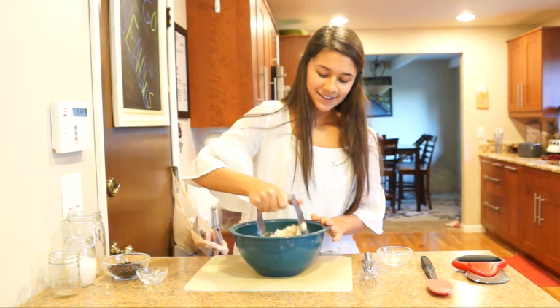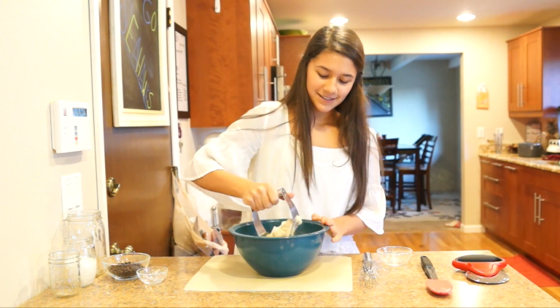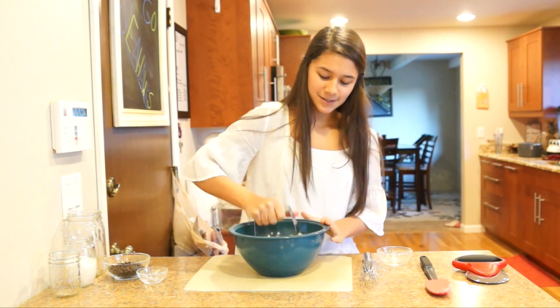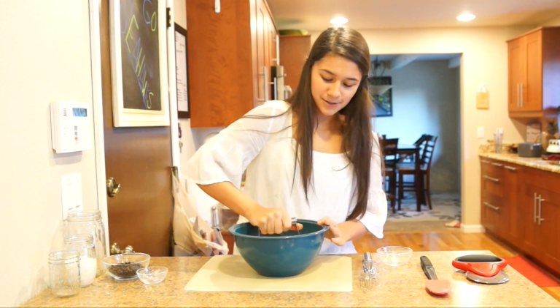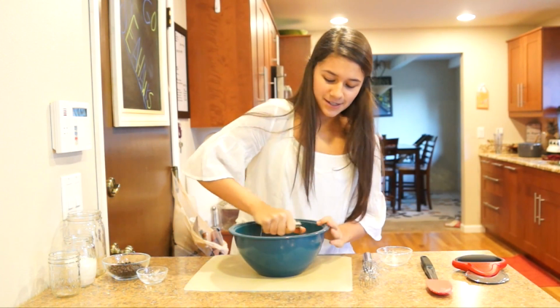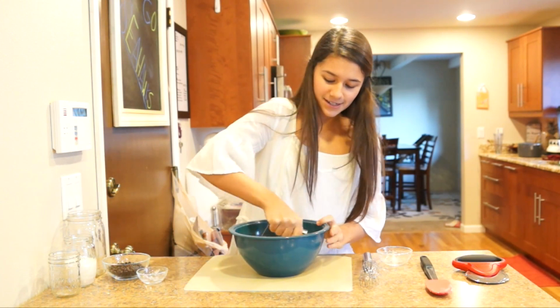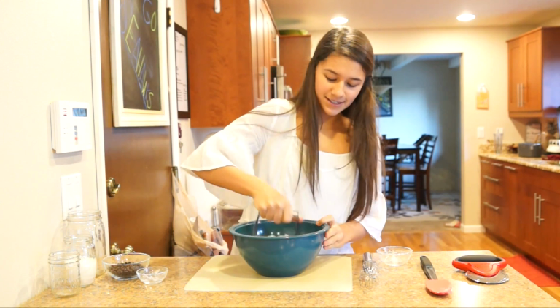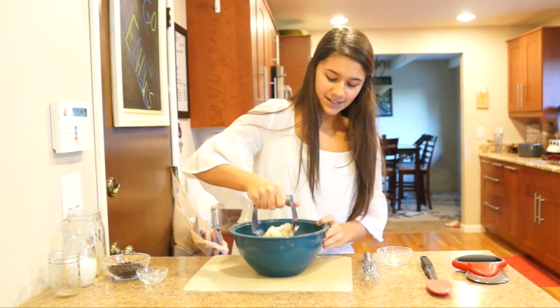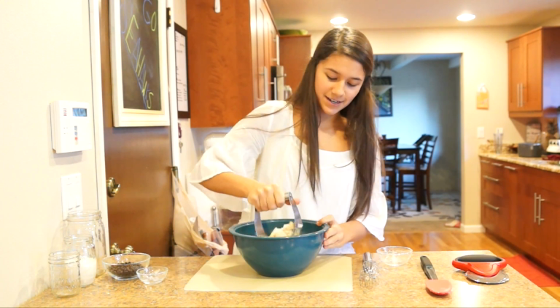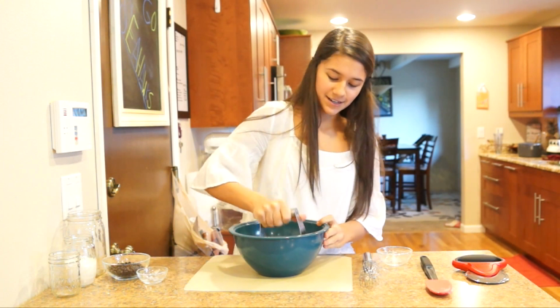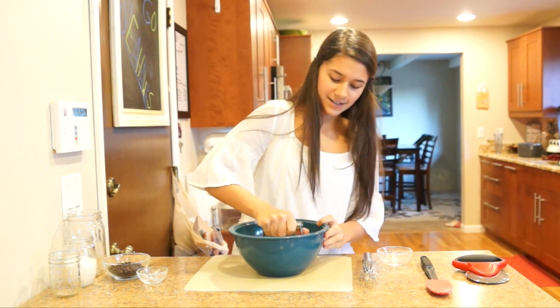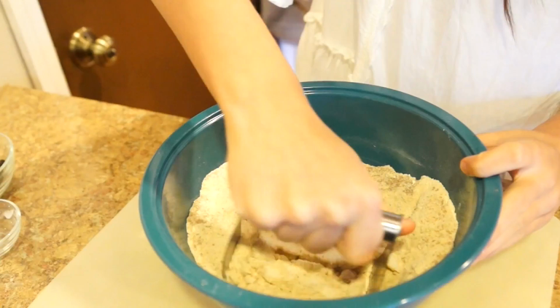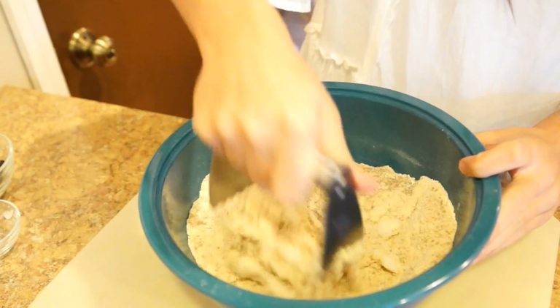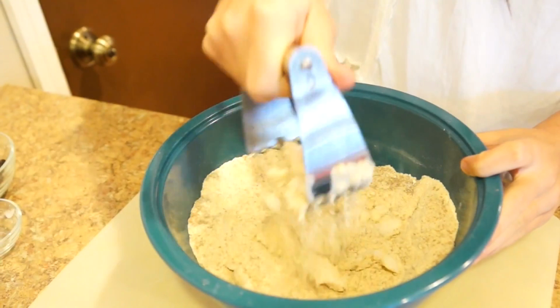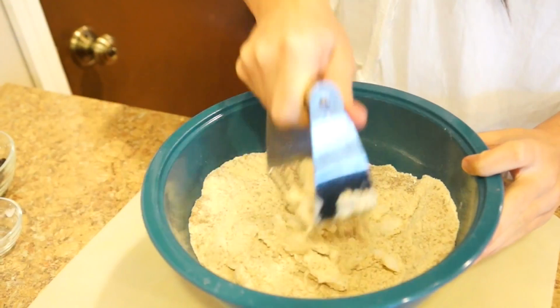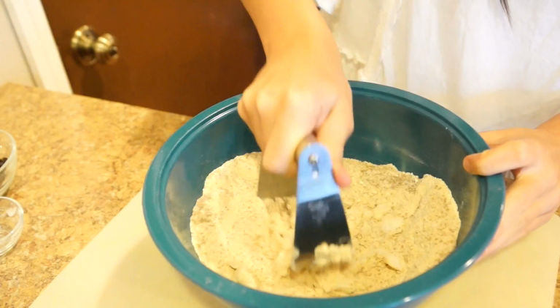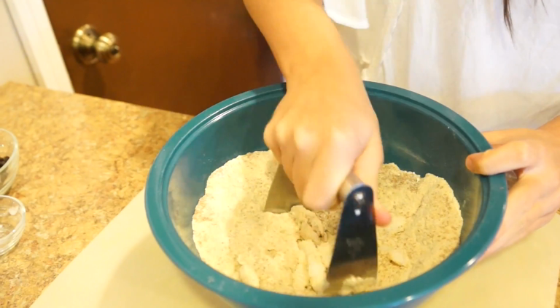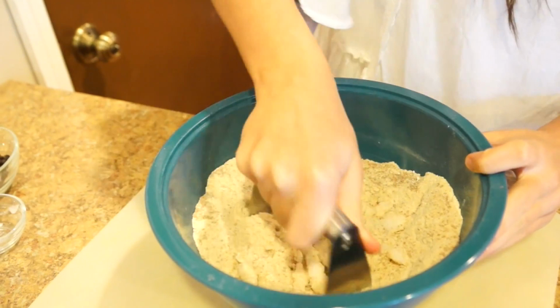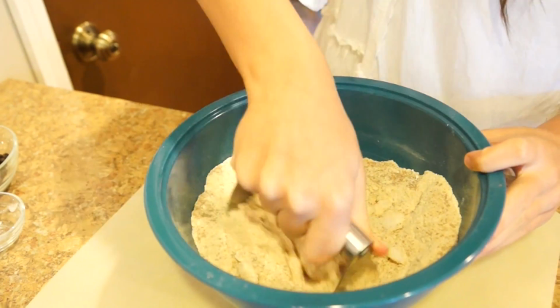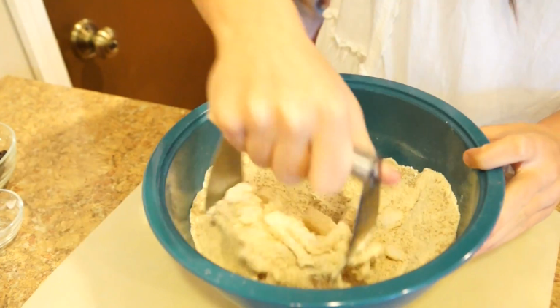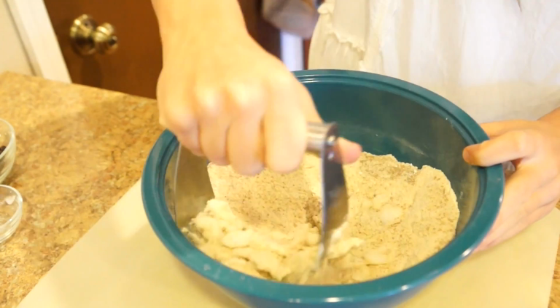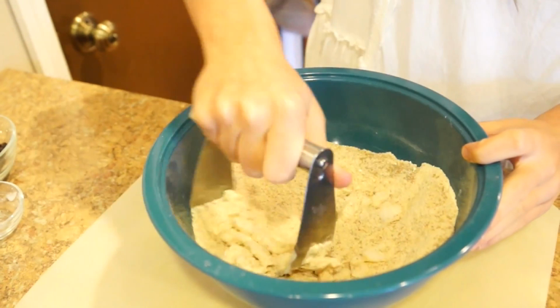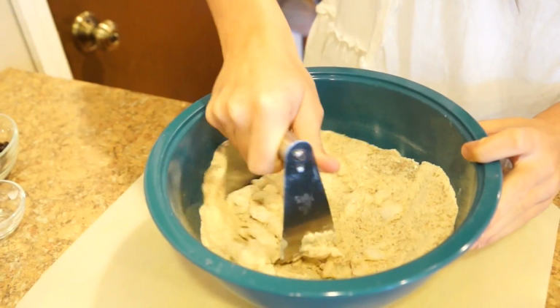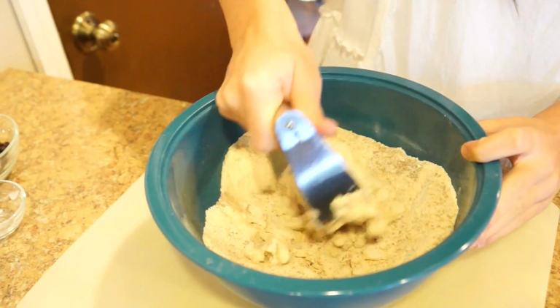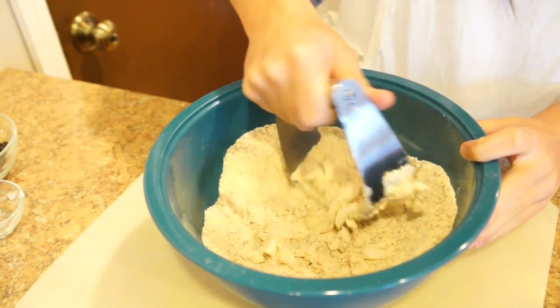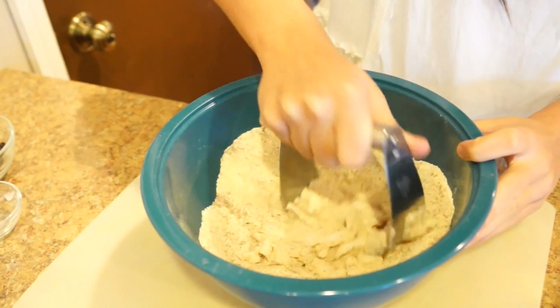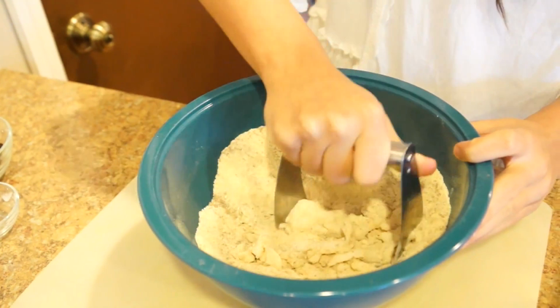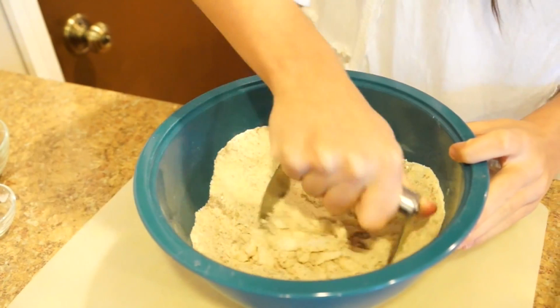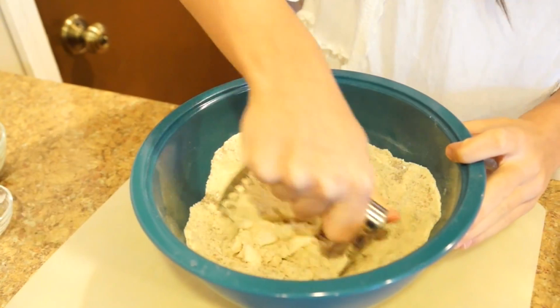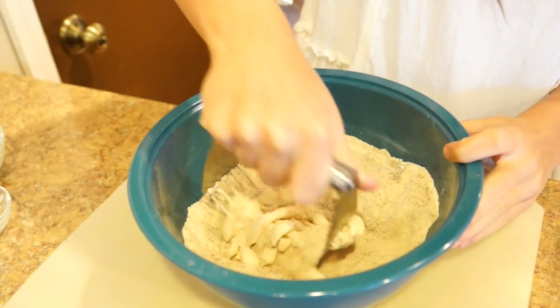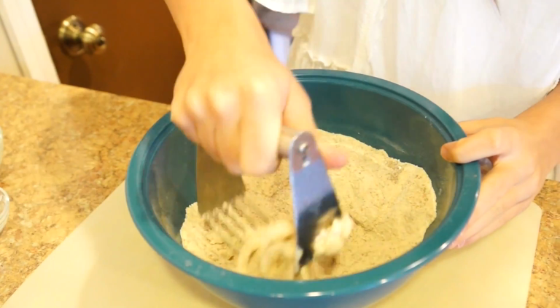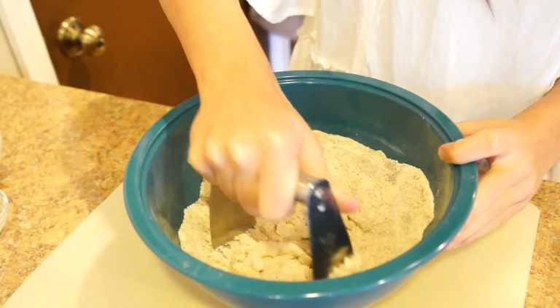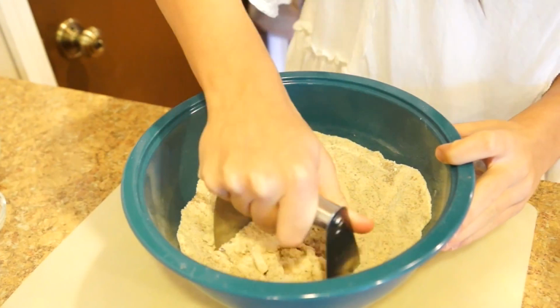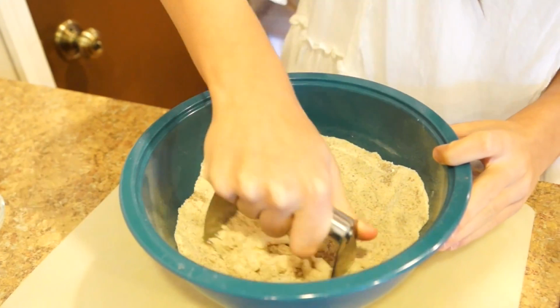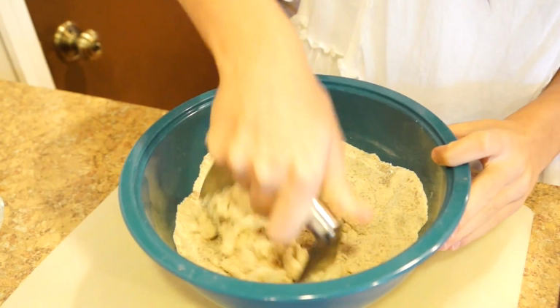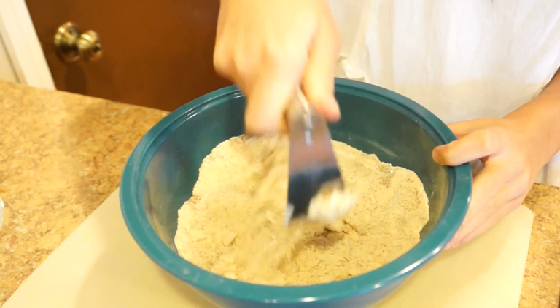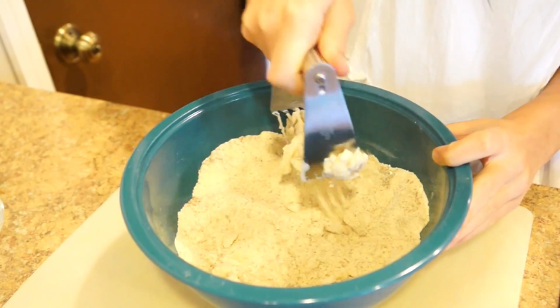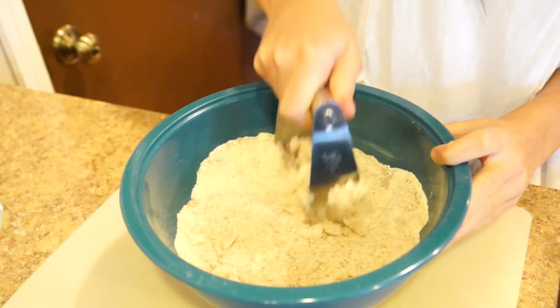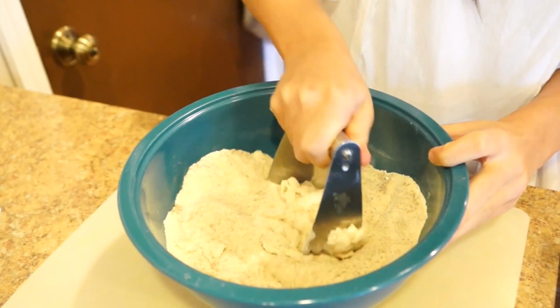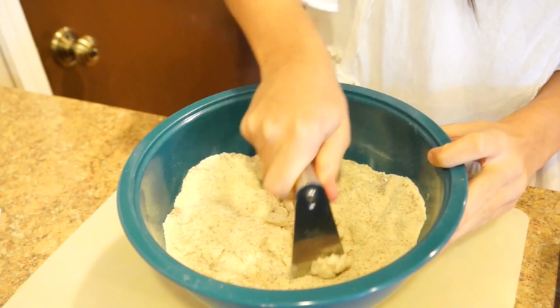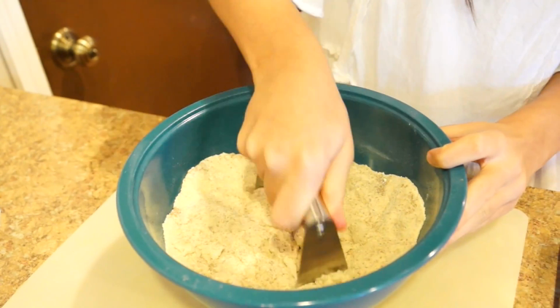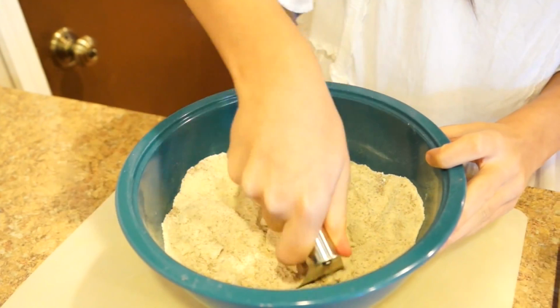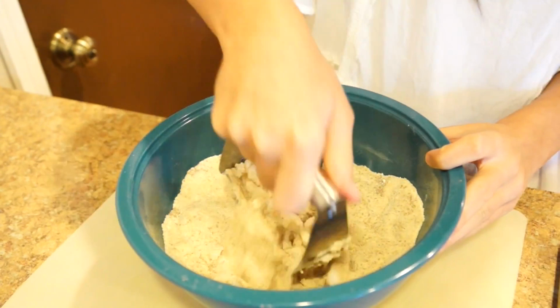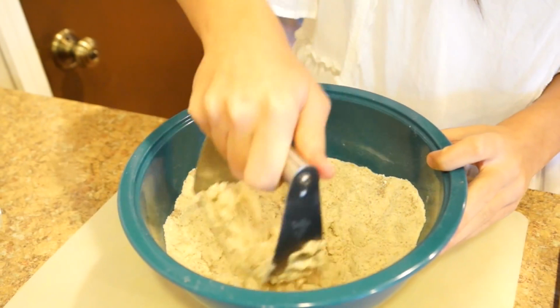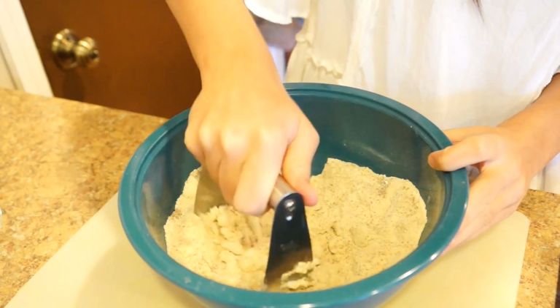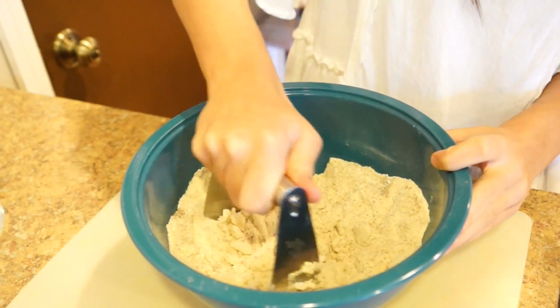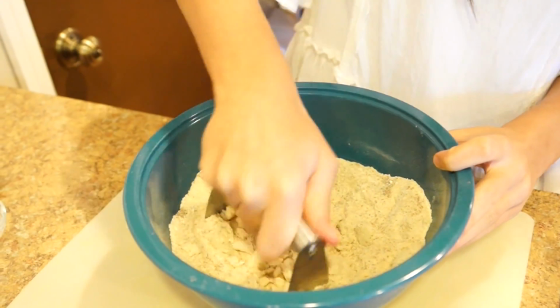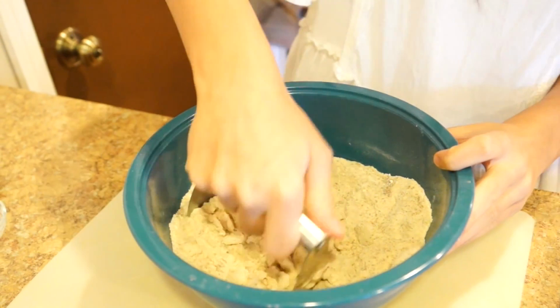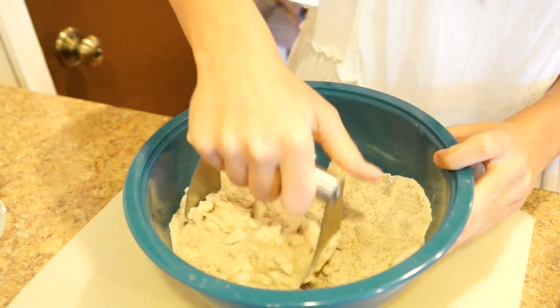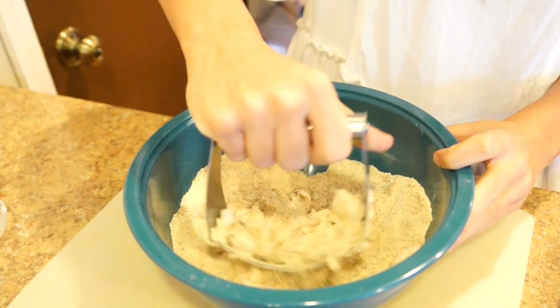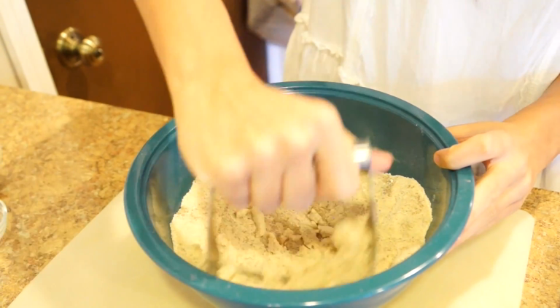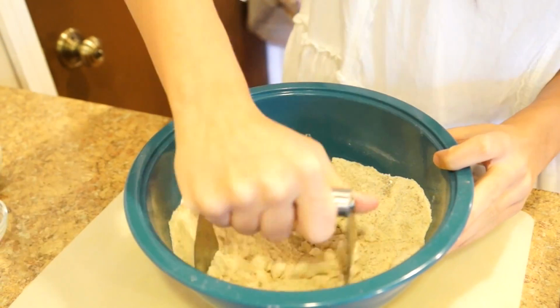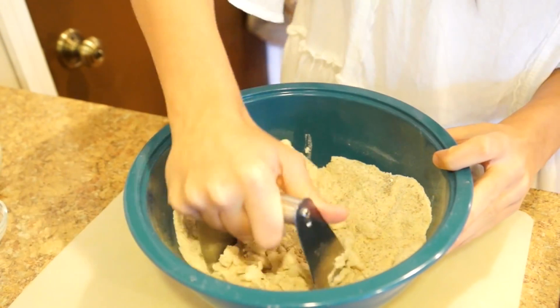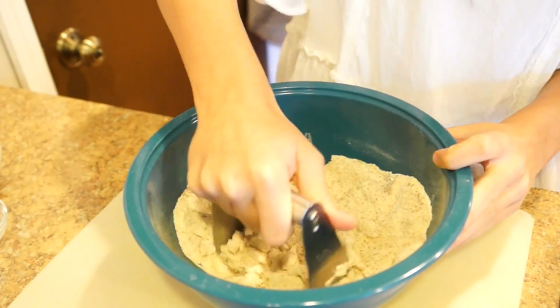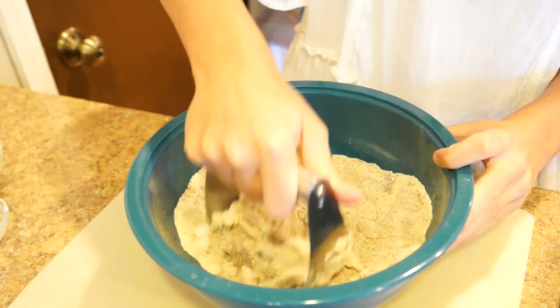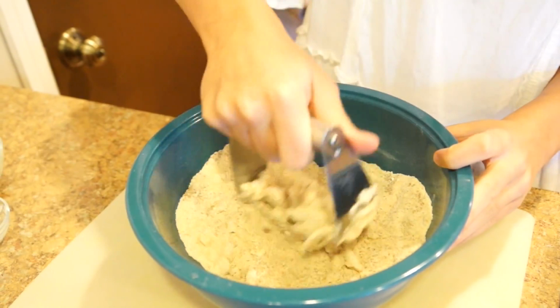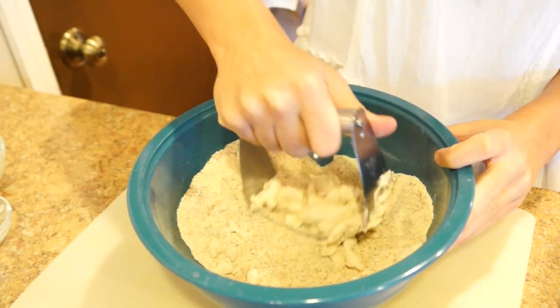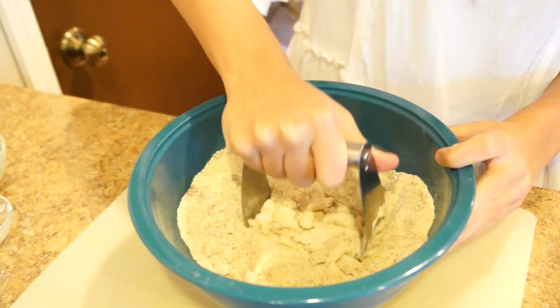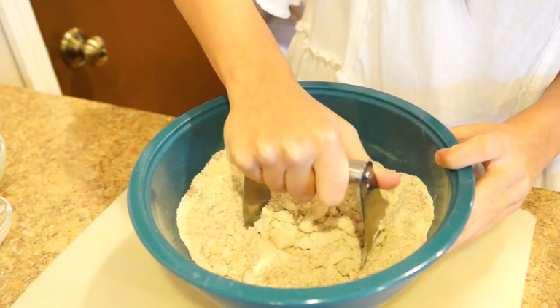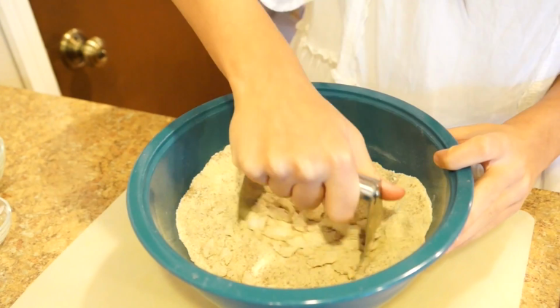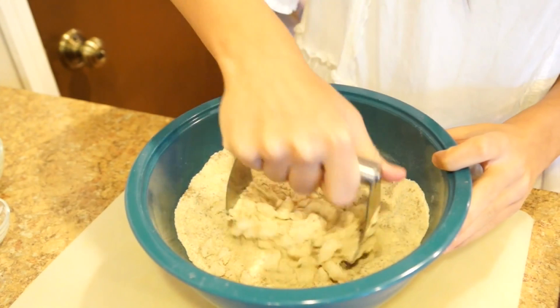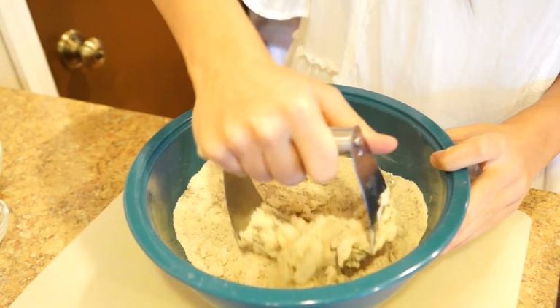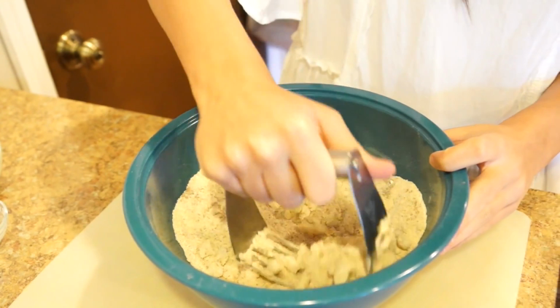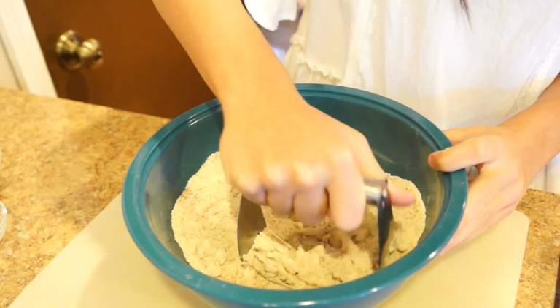So we're just going to cut it in until it's pretty combined — not like it's going to hold the whole thing together, but just cut it in.